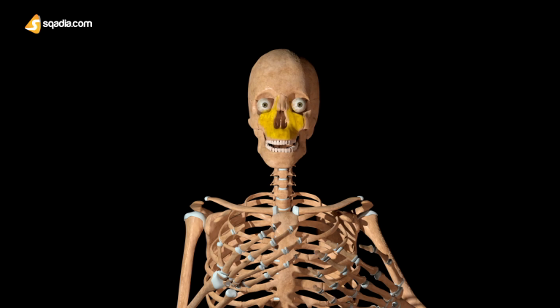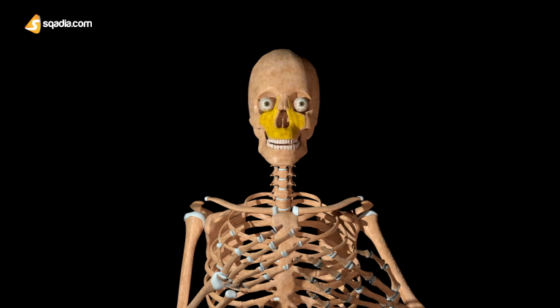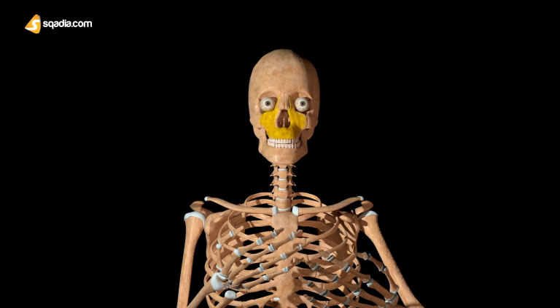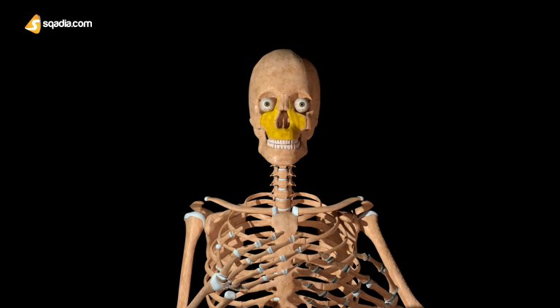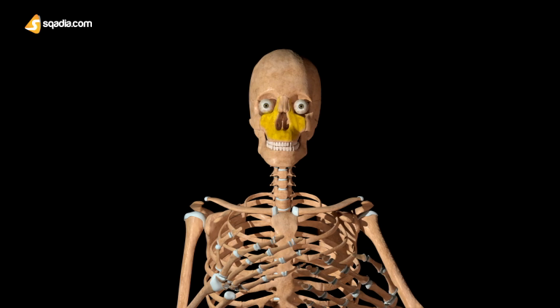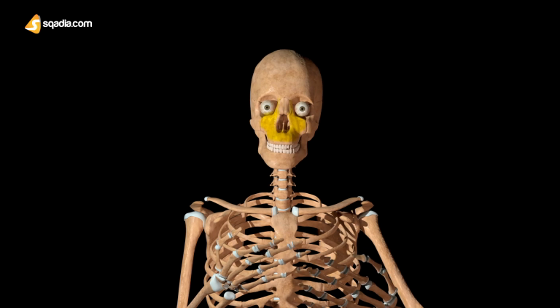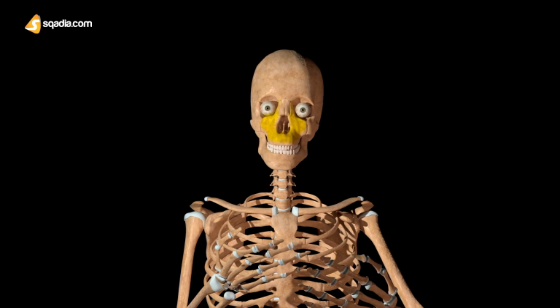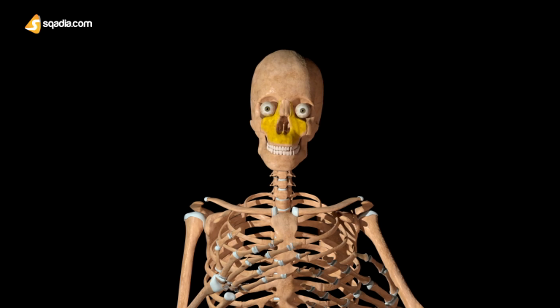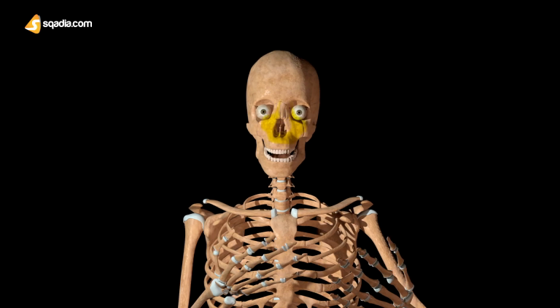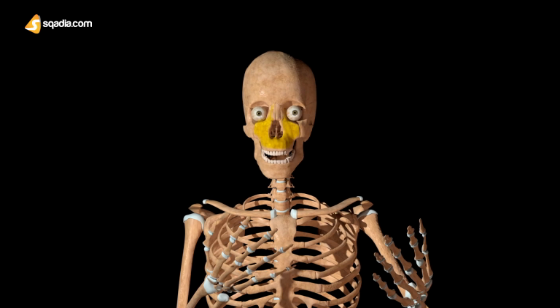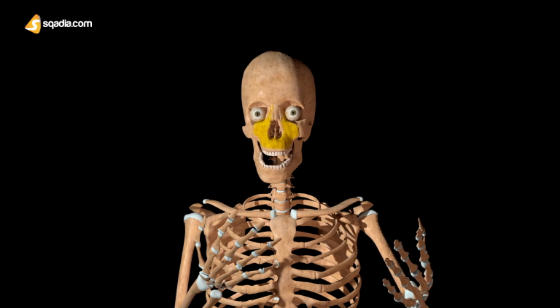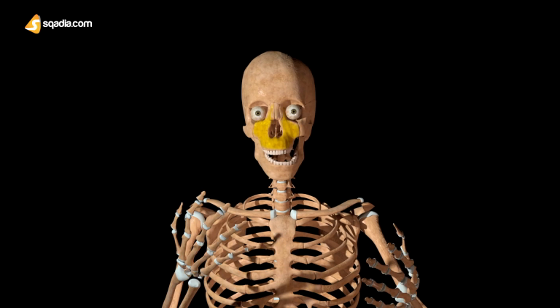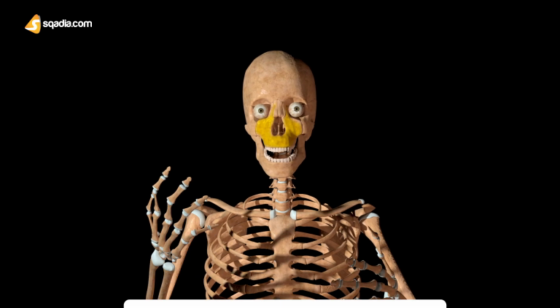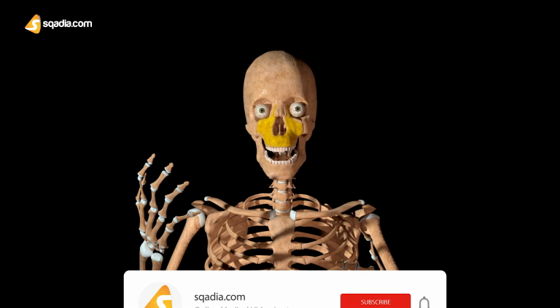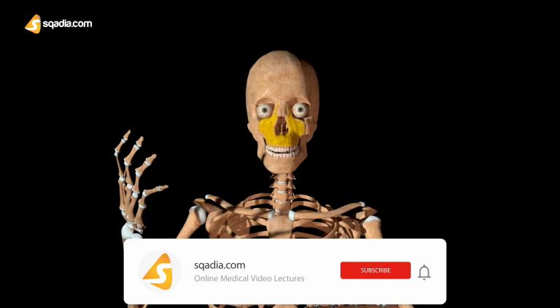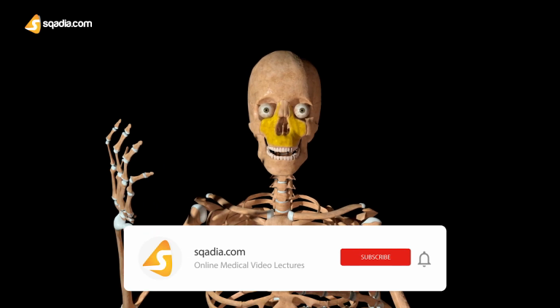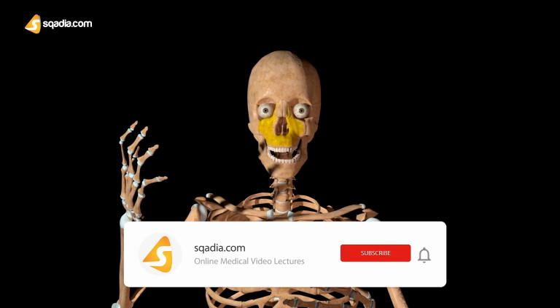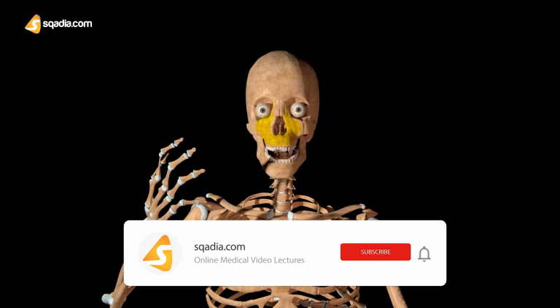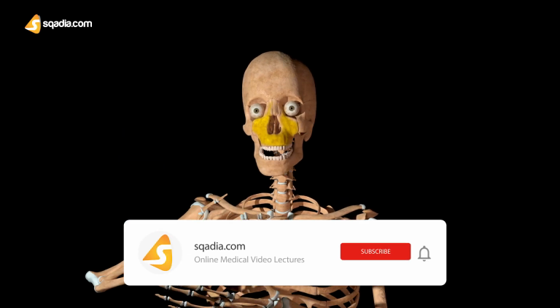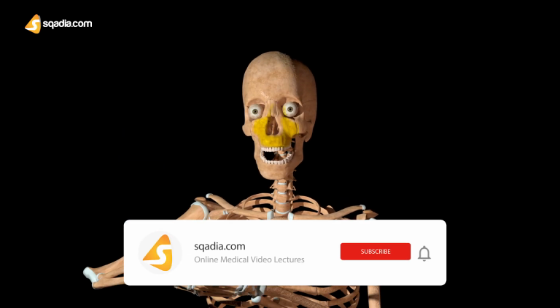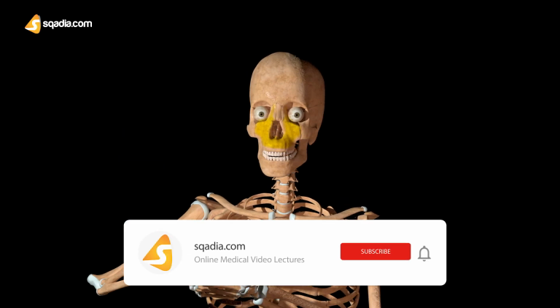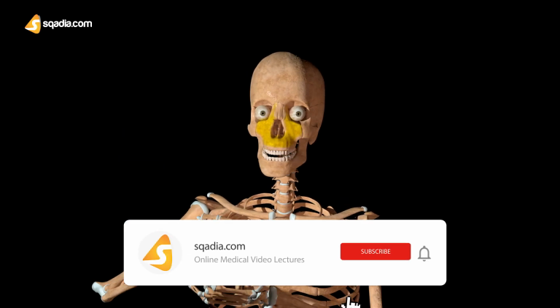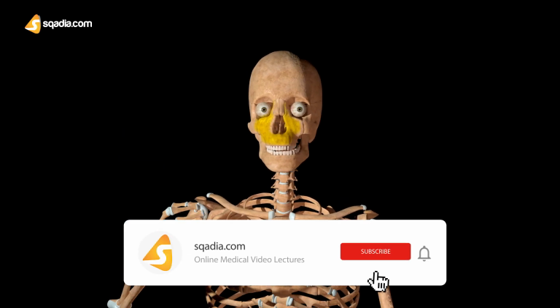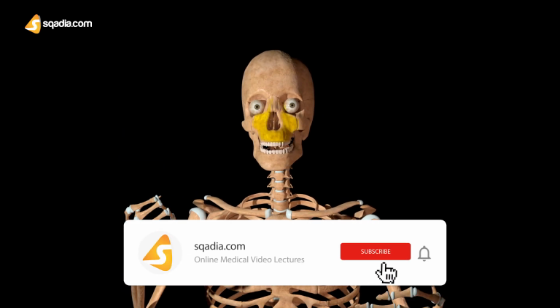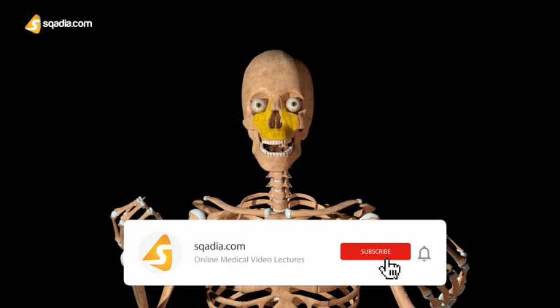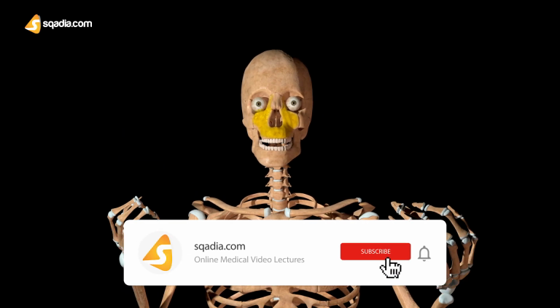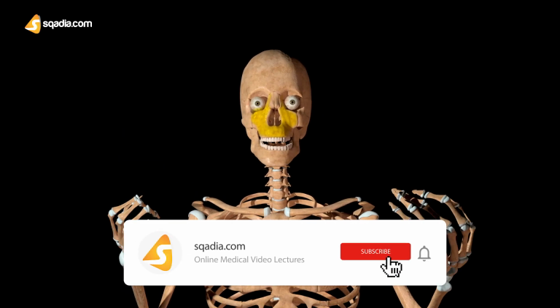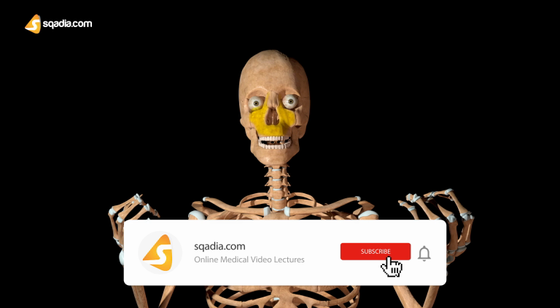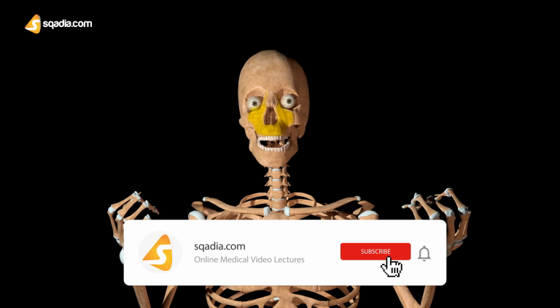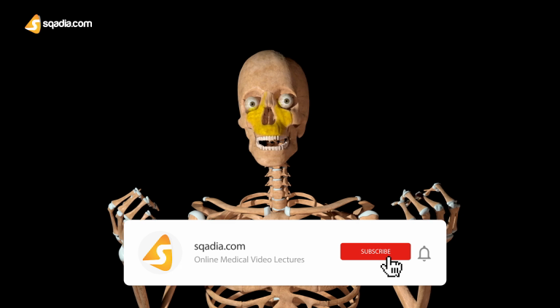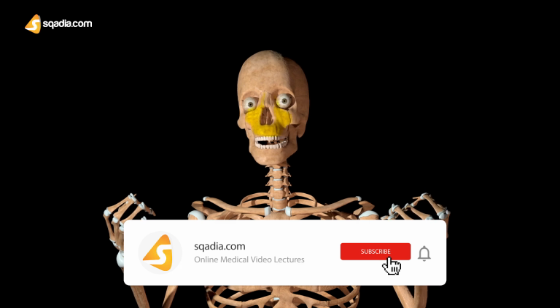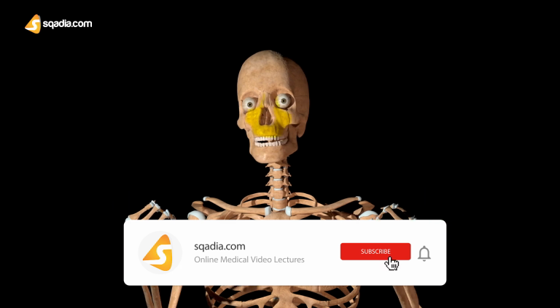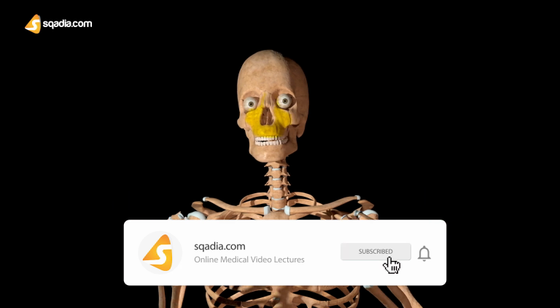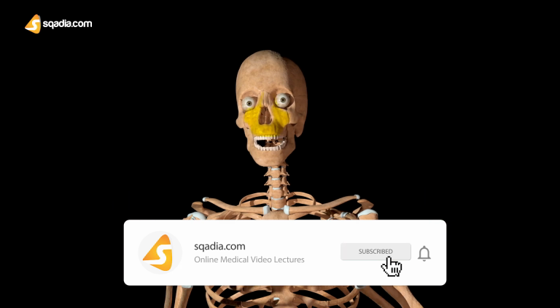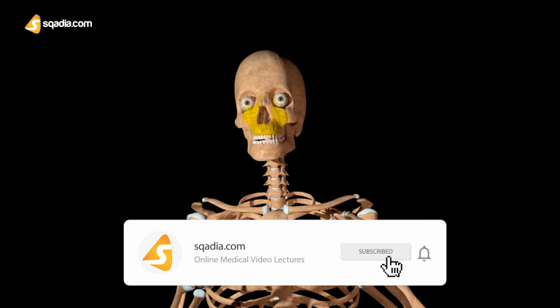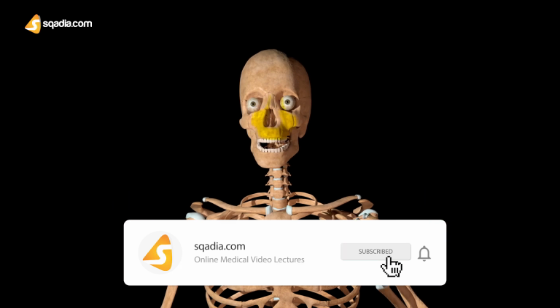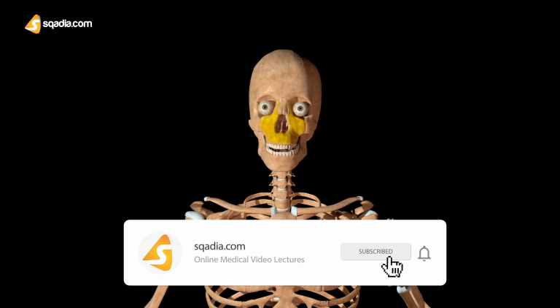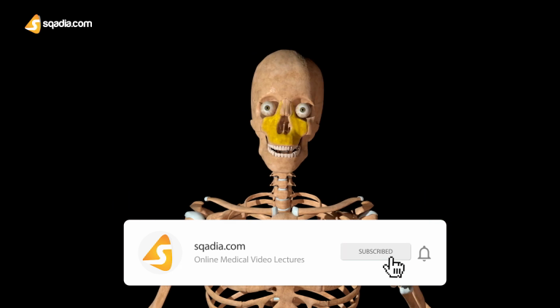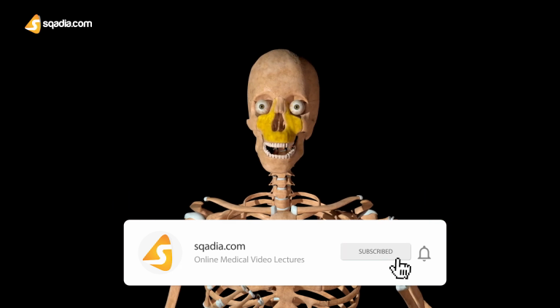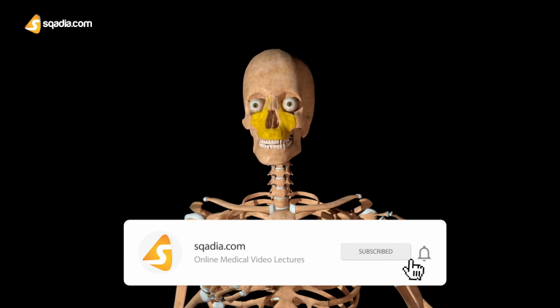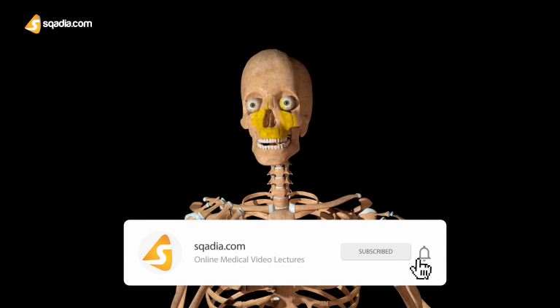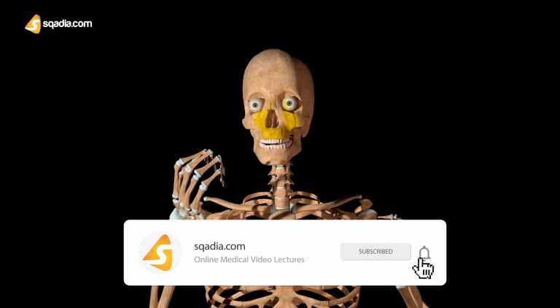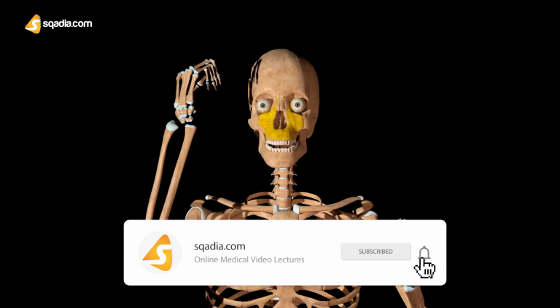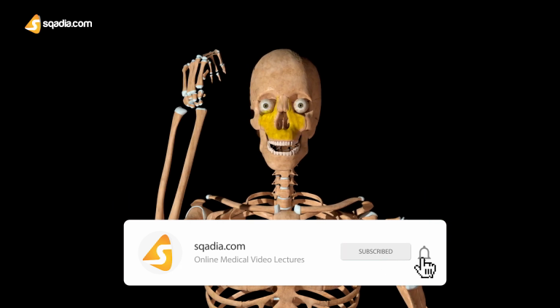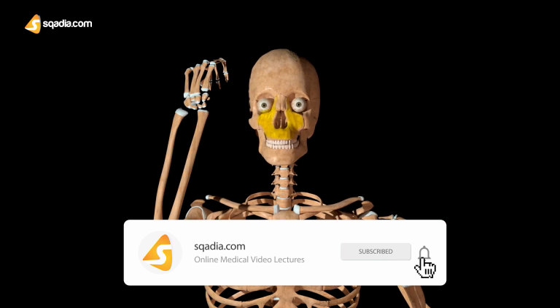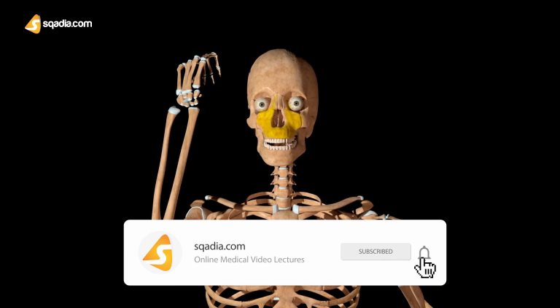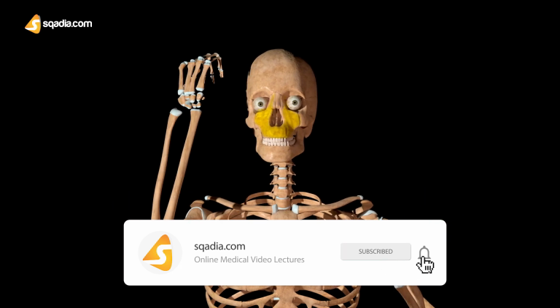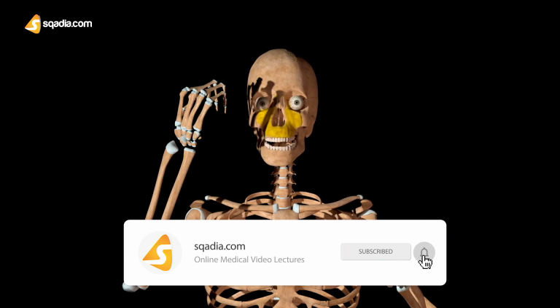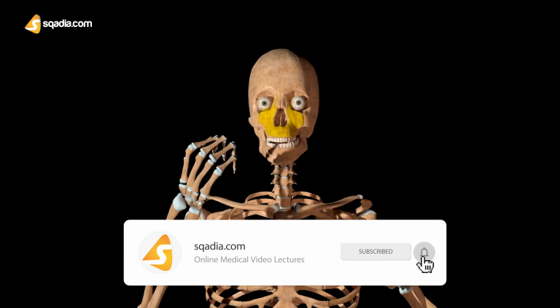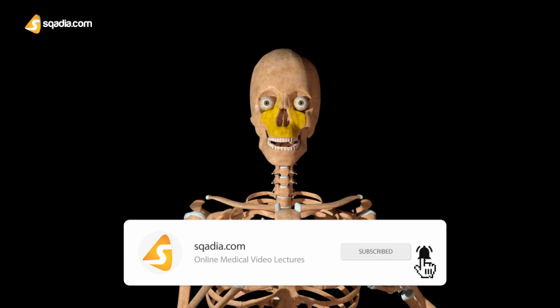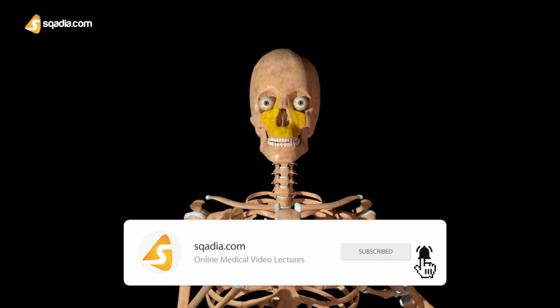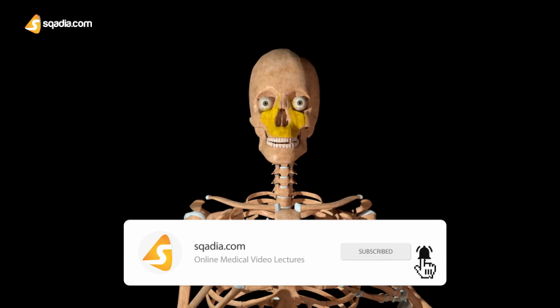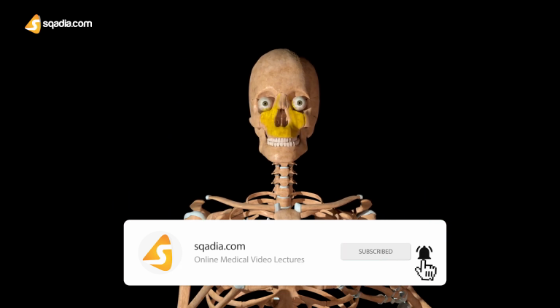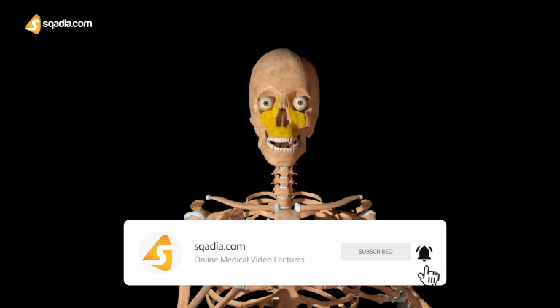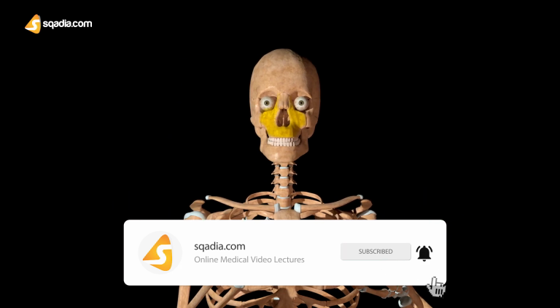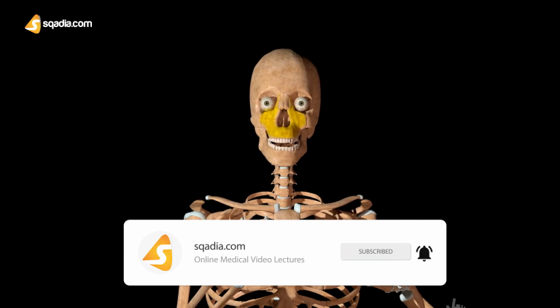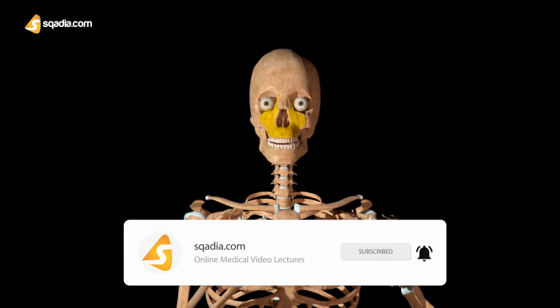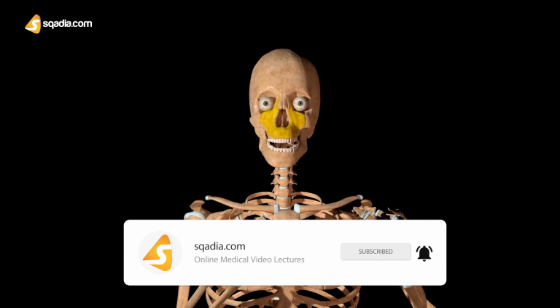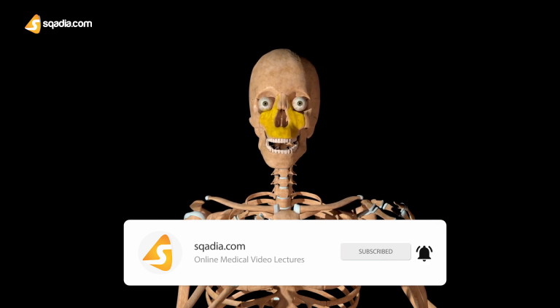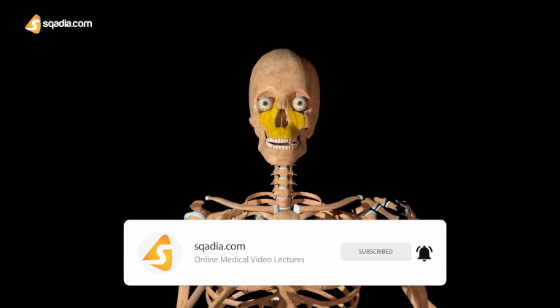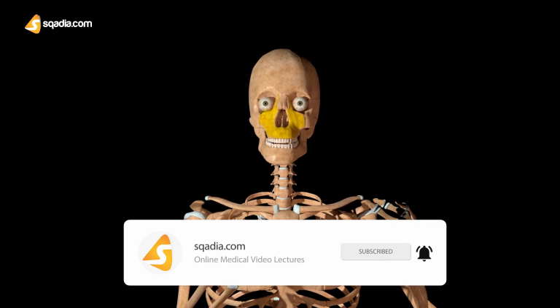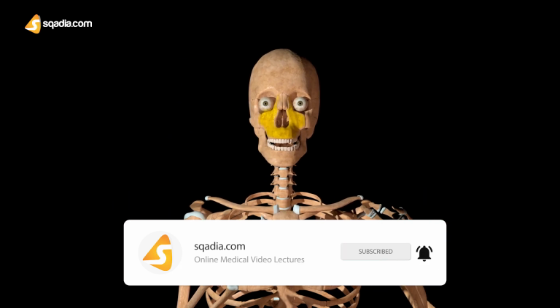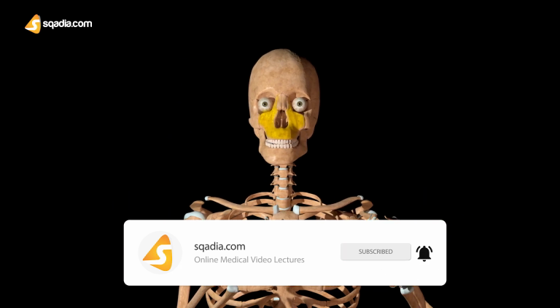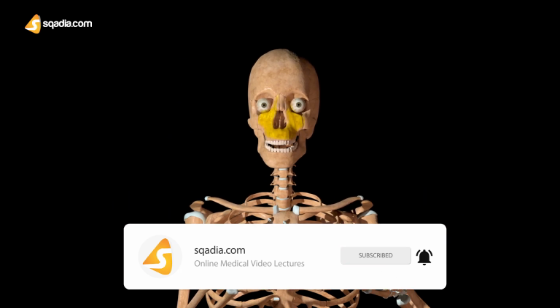My maxilla will also help me to chew because my upper teeth are attached to it, and I would be able to eat if I had internal organs.